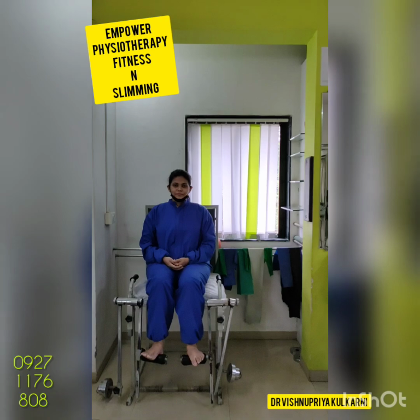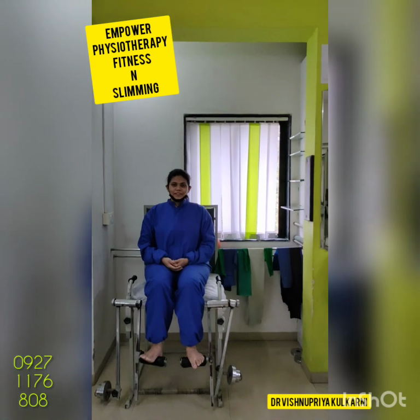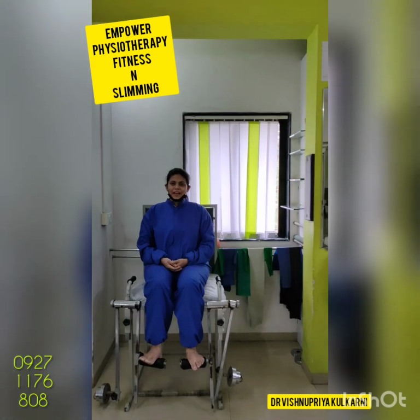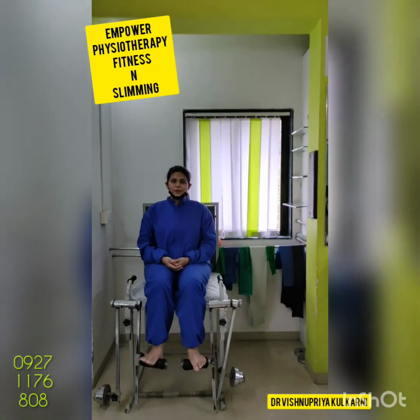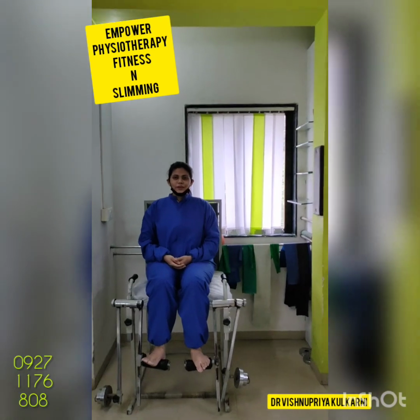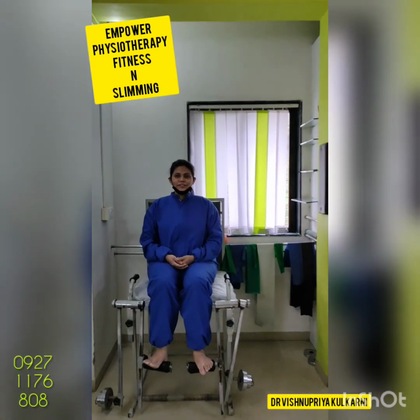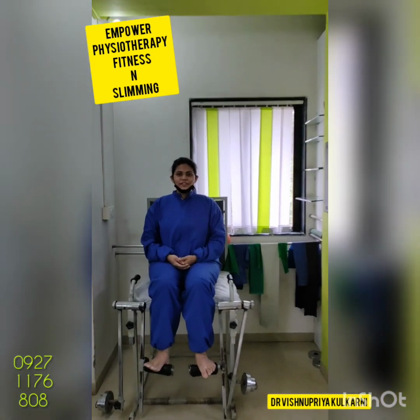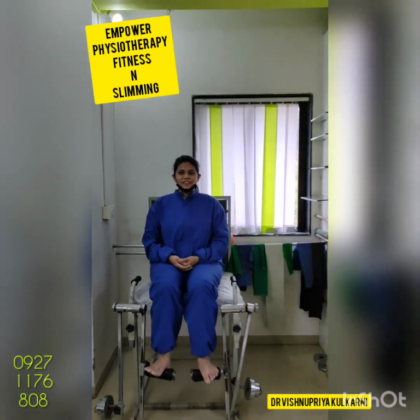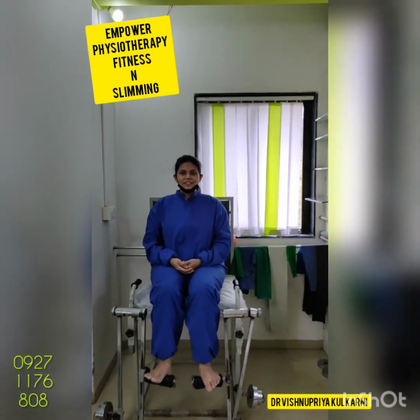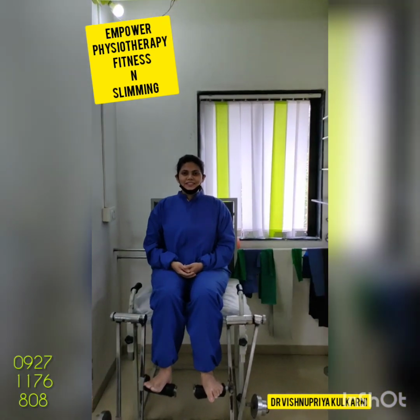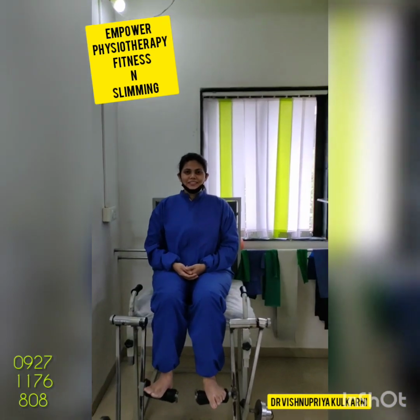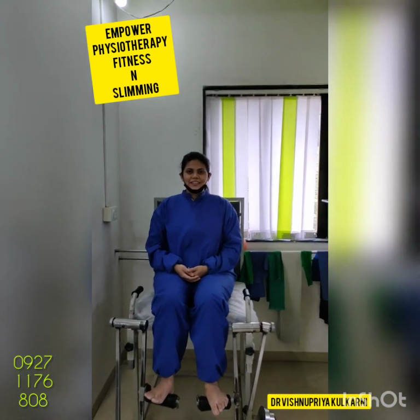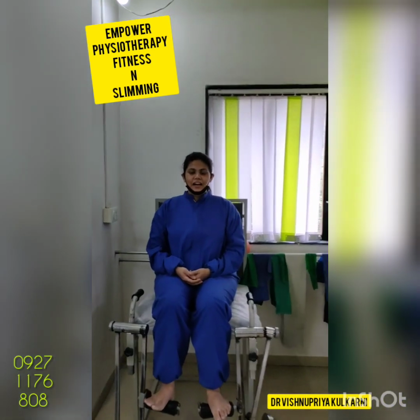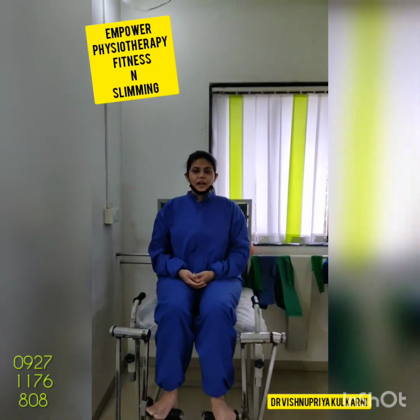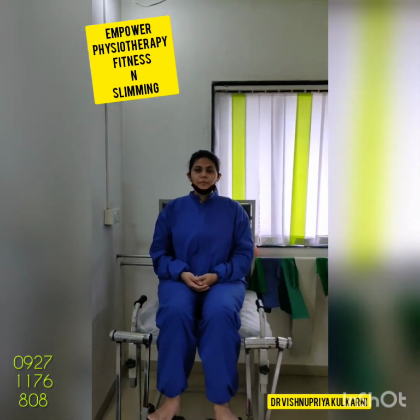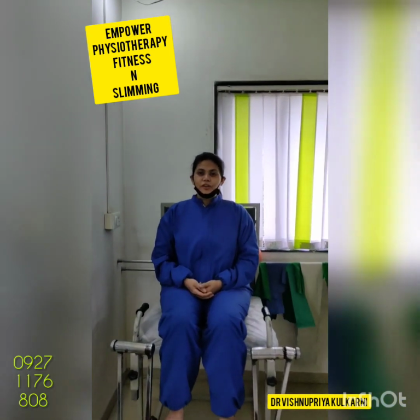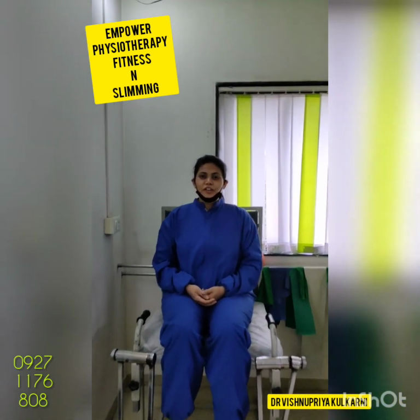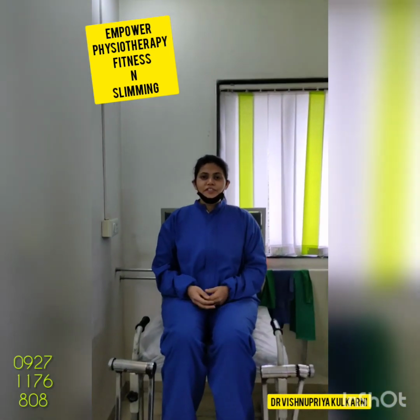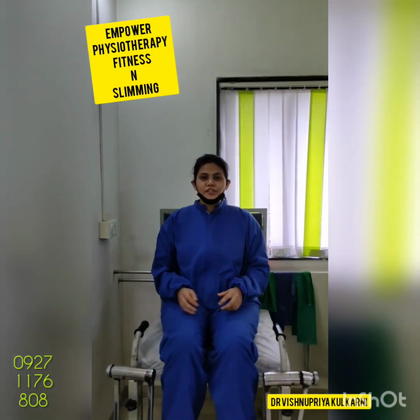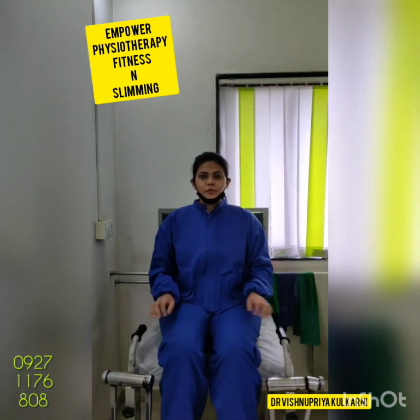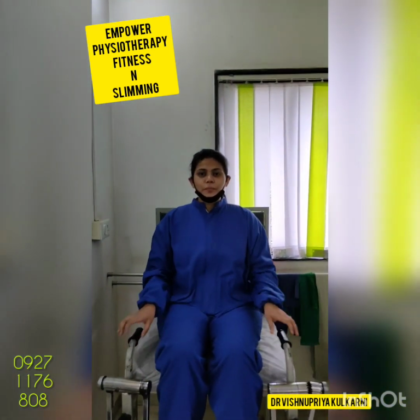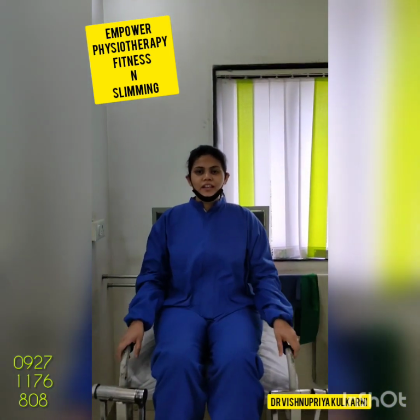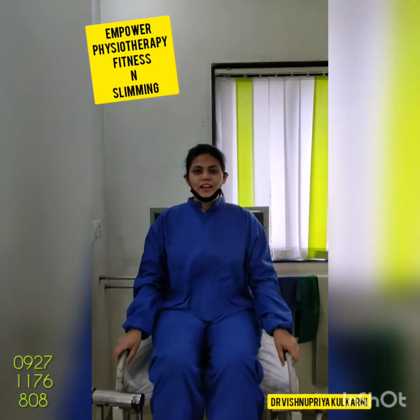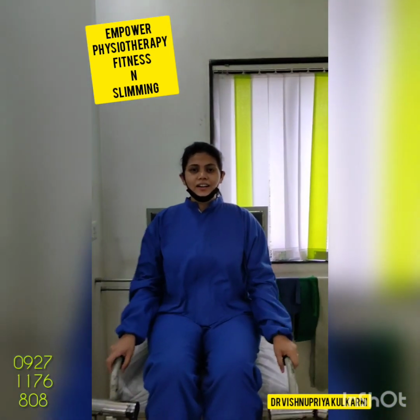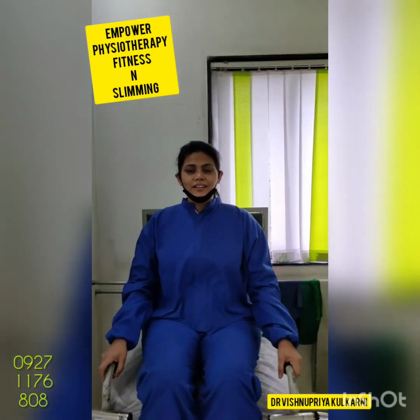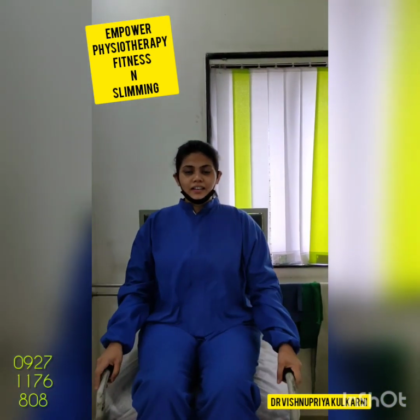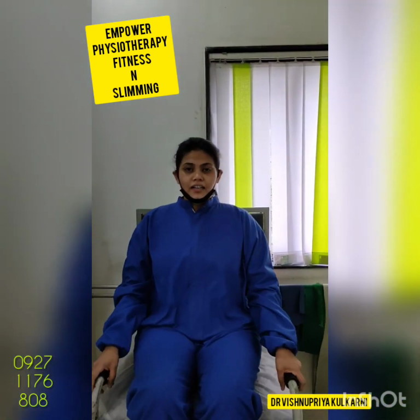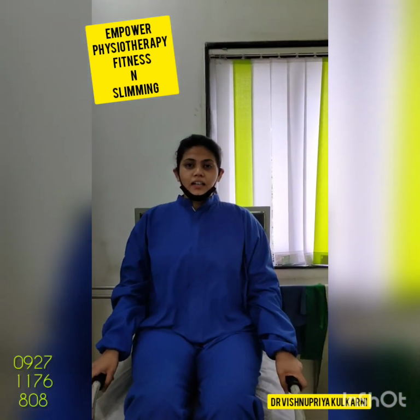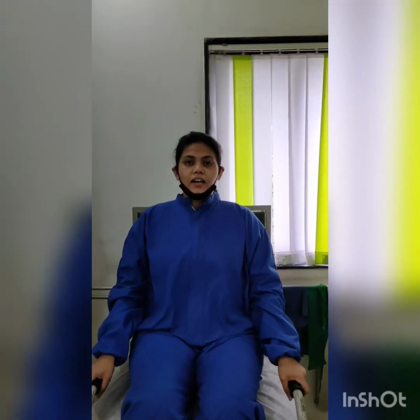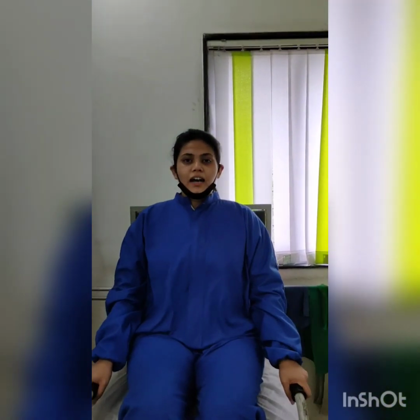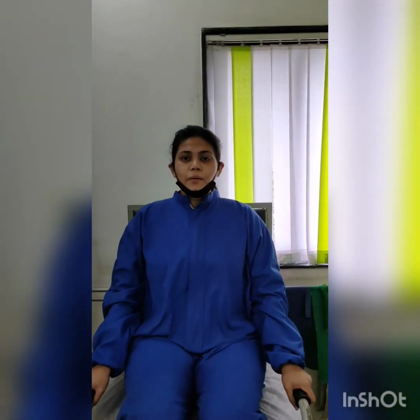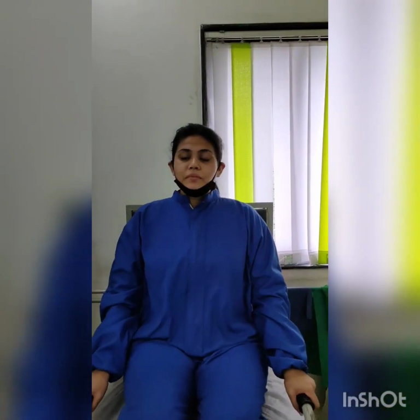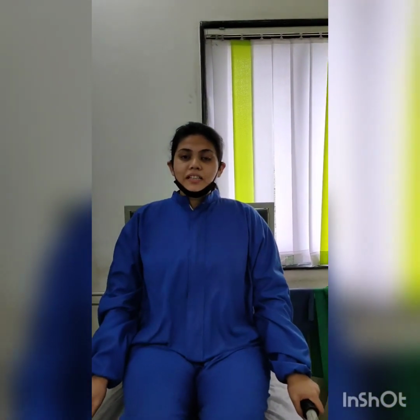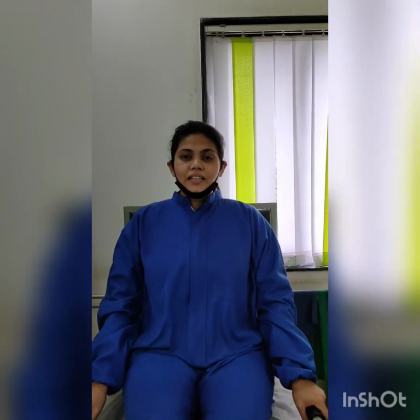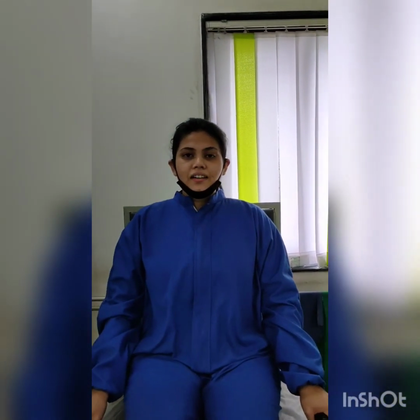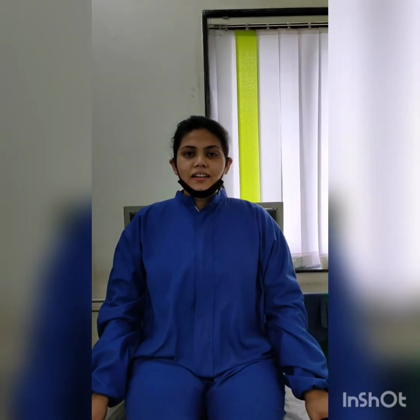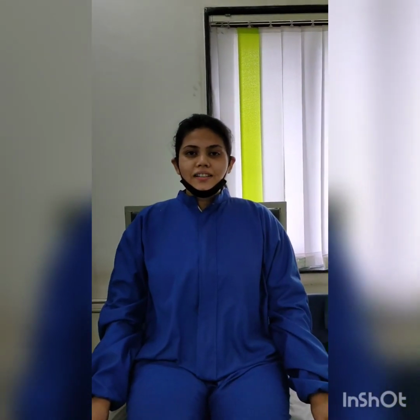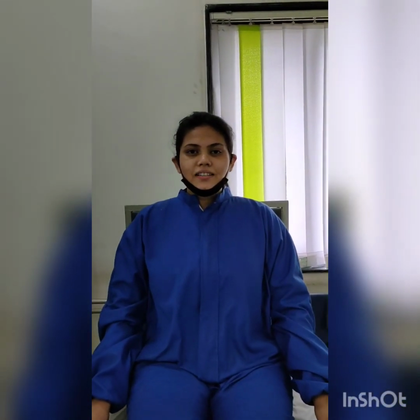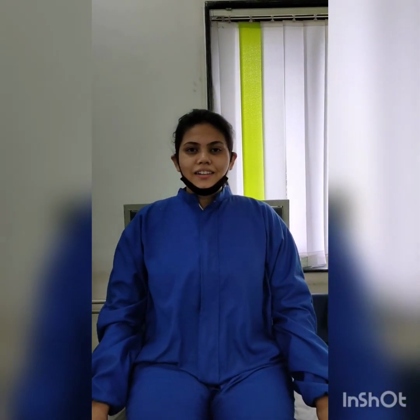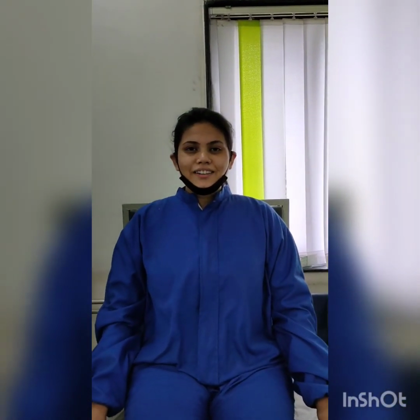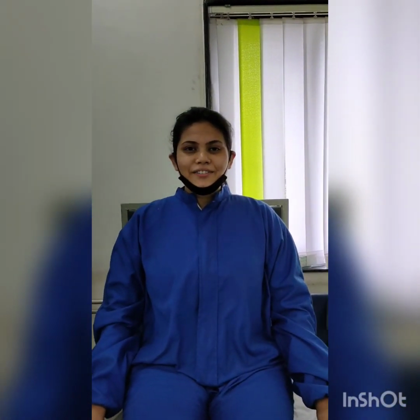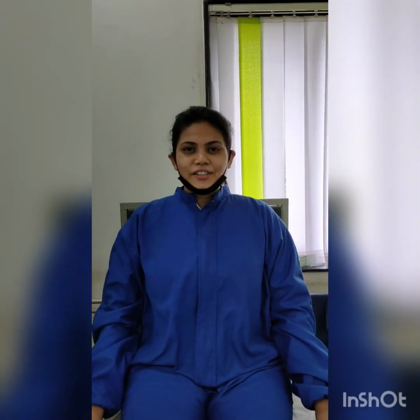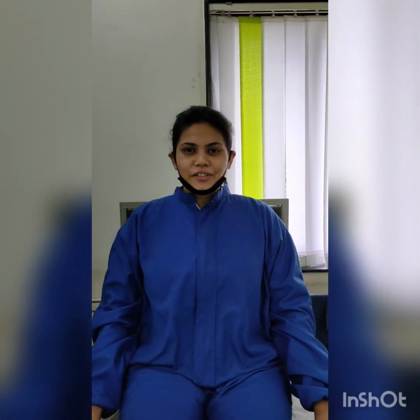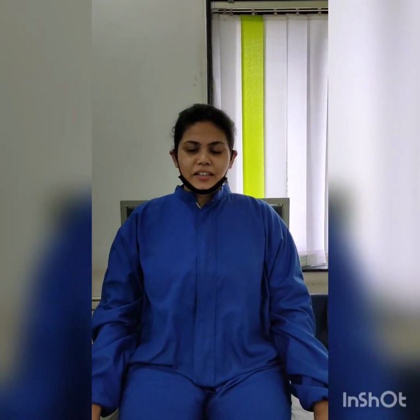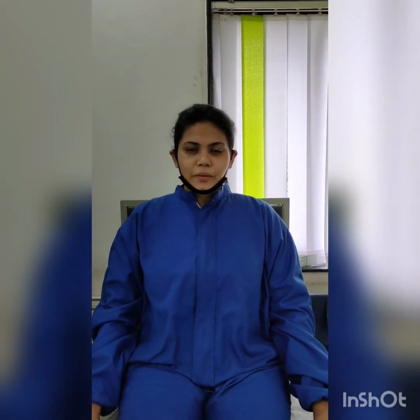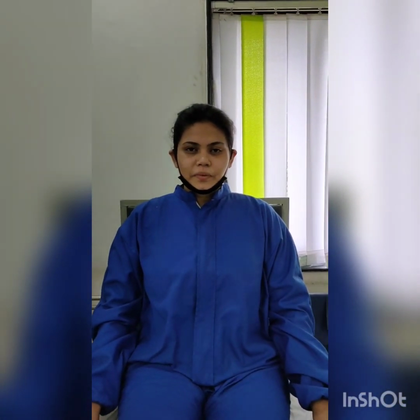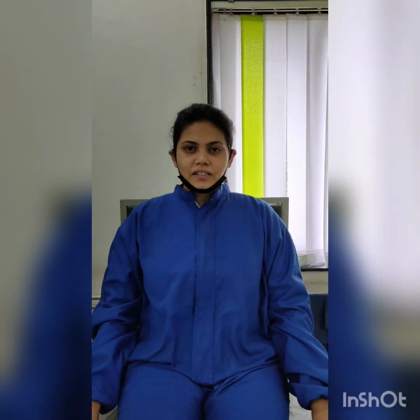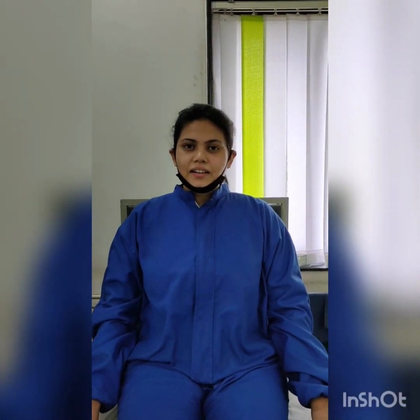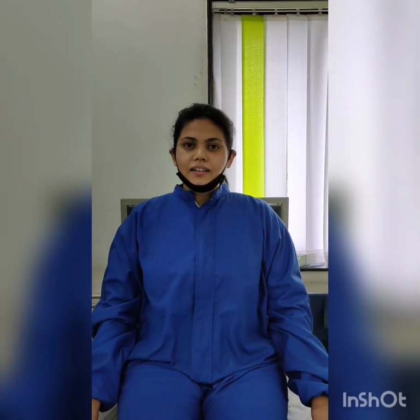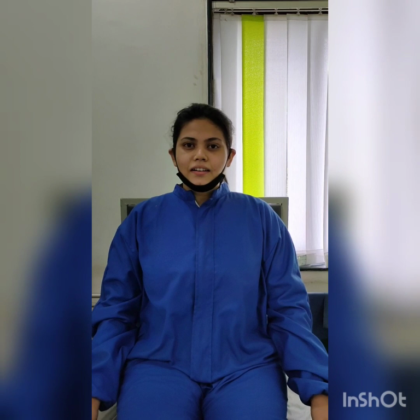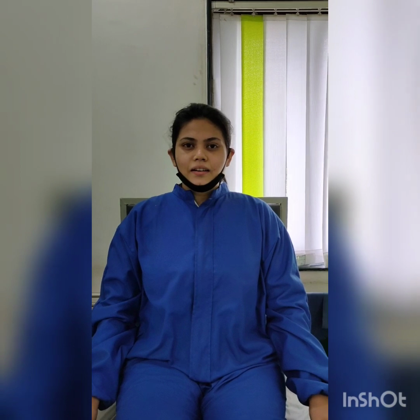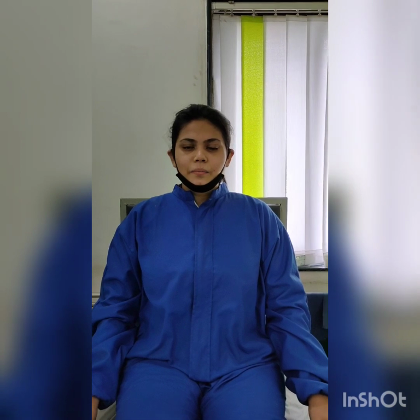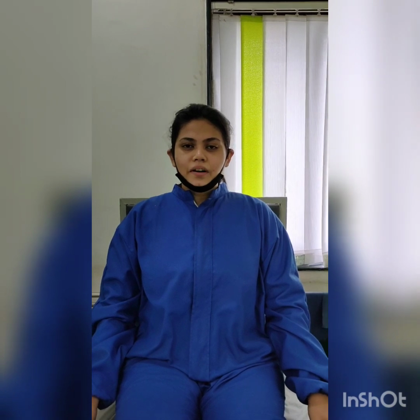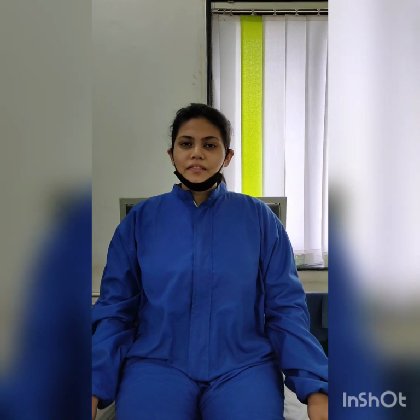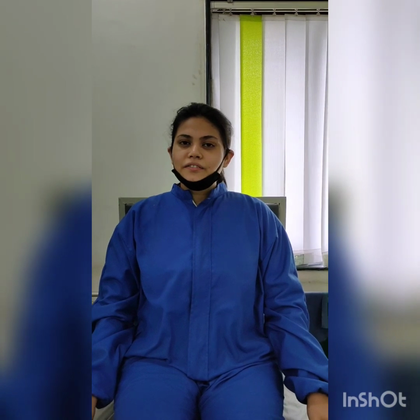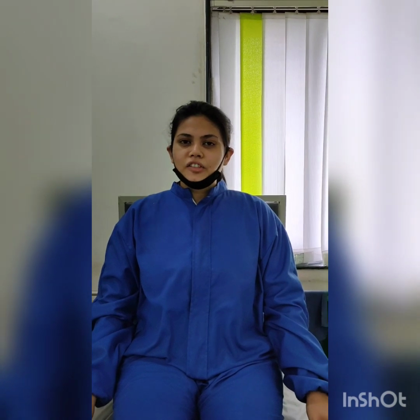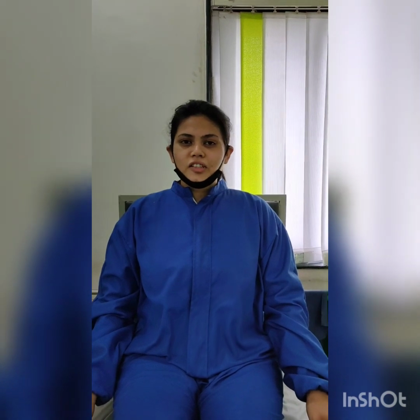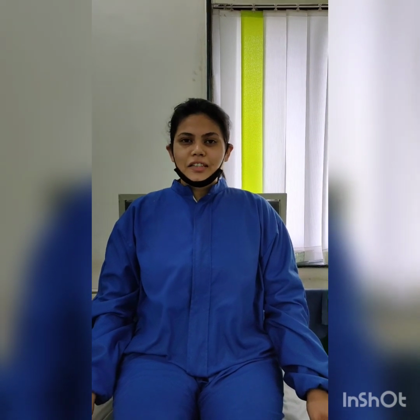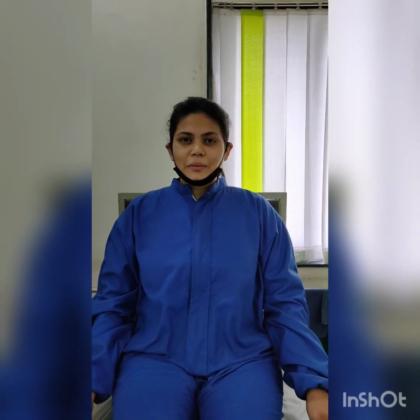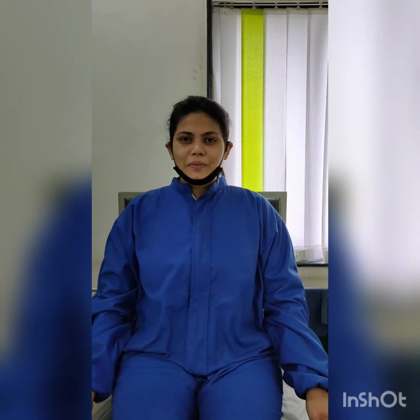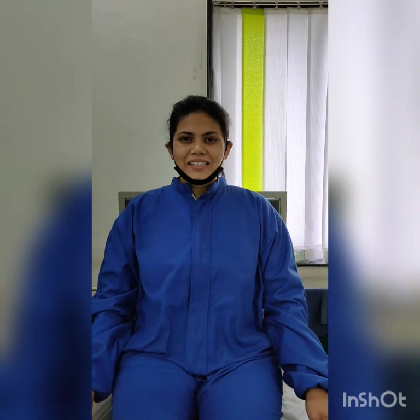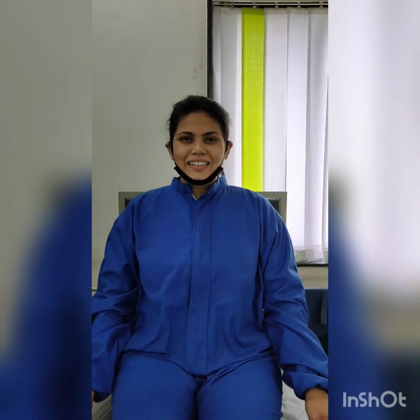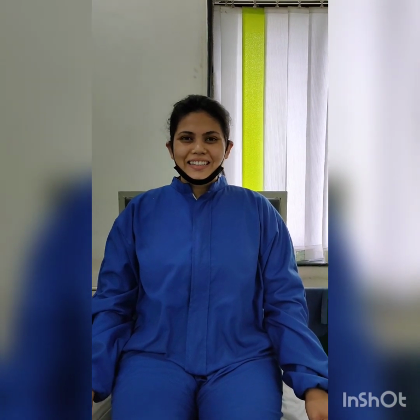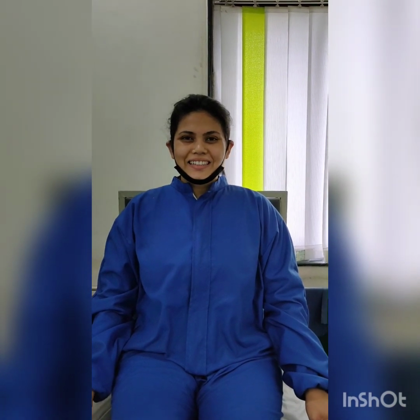Hello everyone, I am Dr. Vishnu Khiya. I am Senior Consultant Physiotherapist at Empower Physiotherapy Centre.